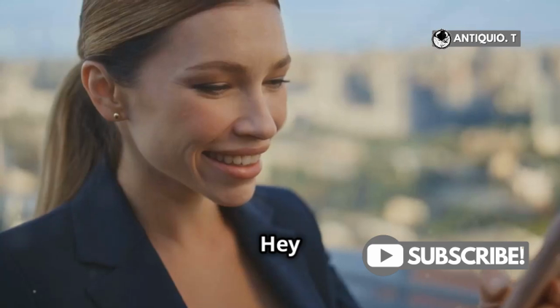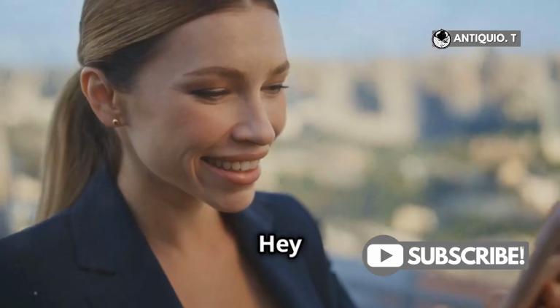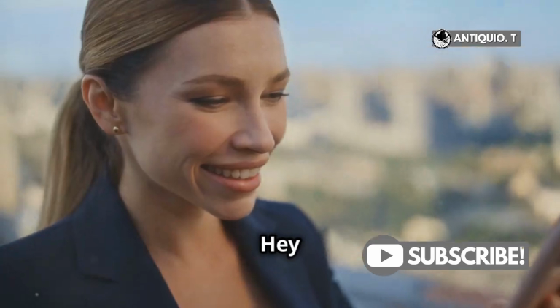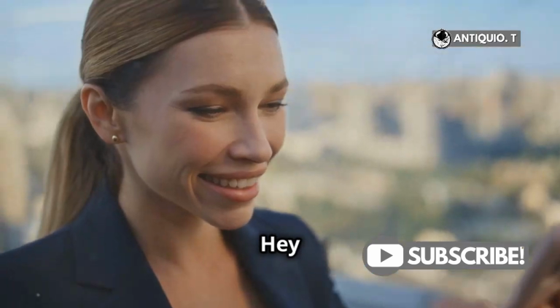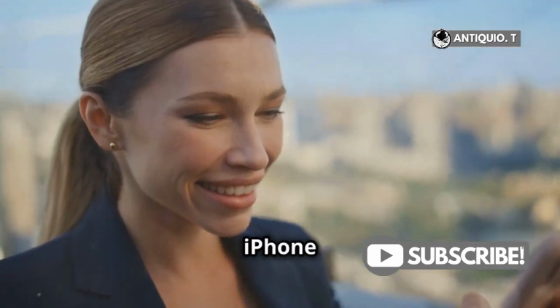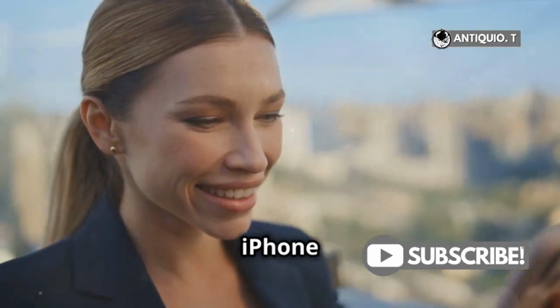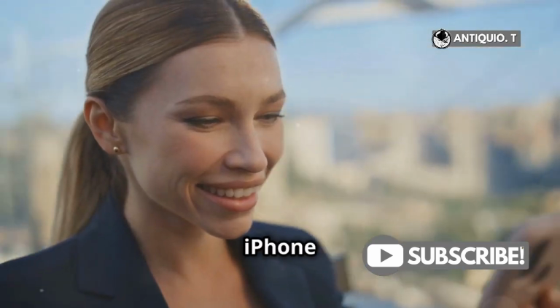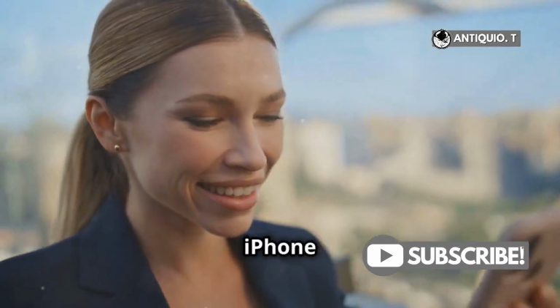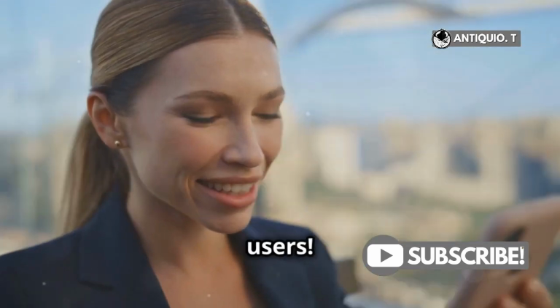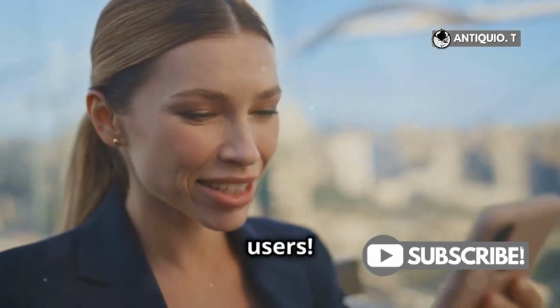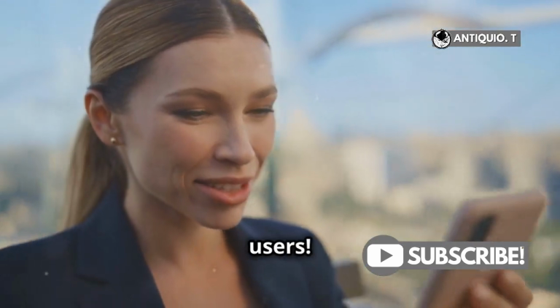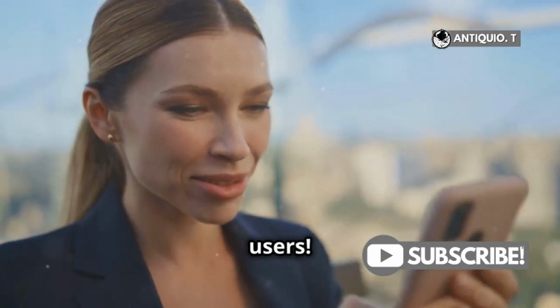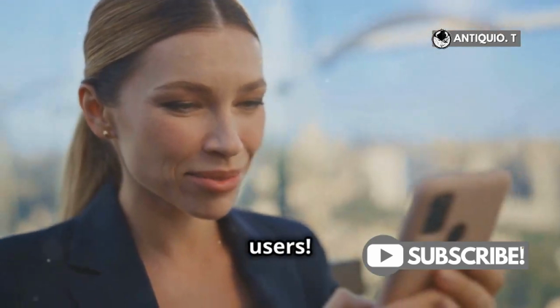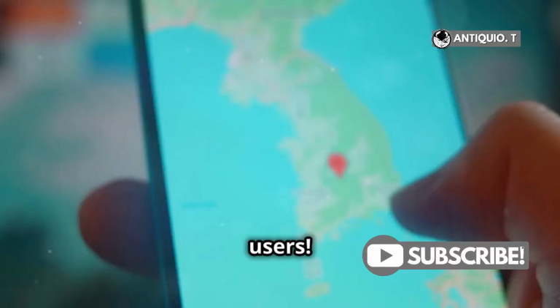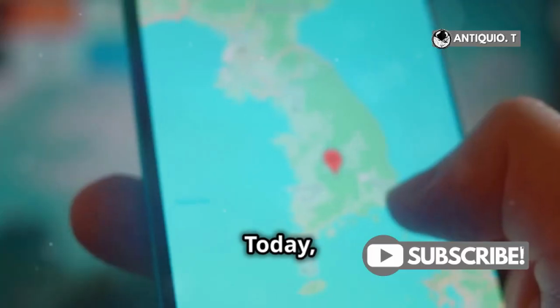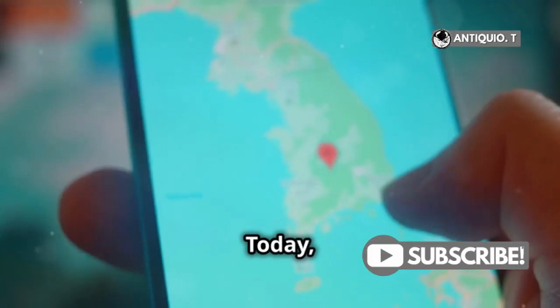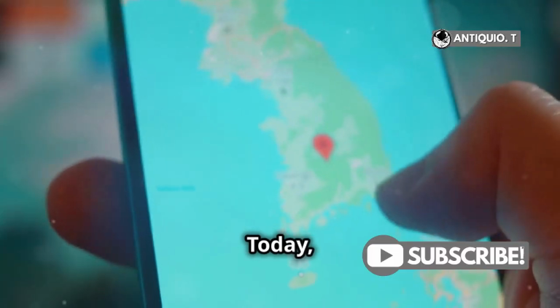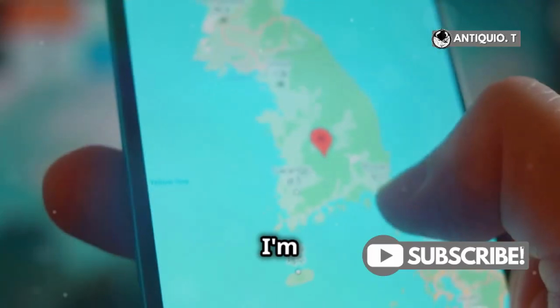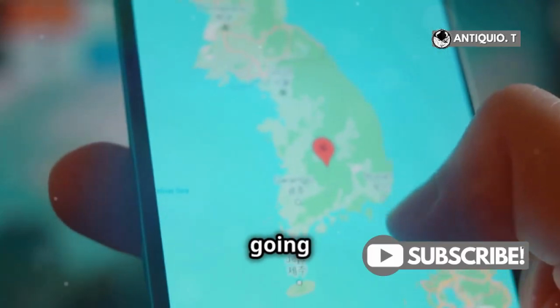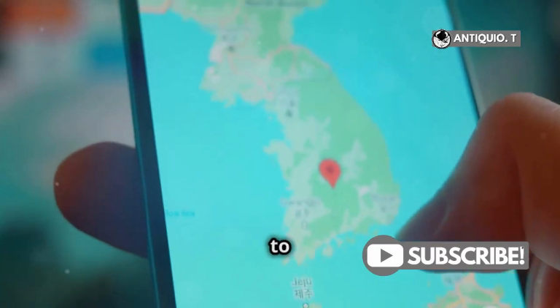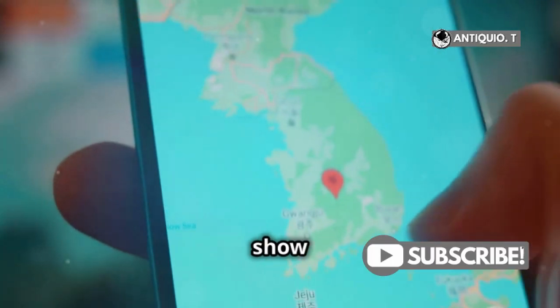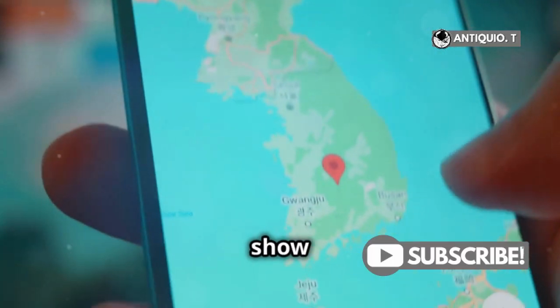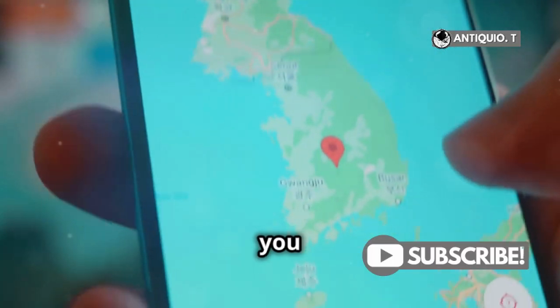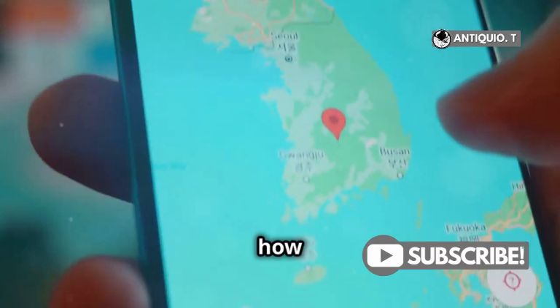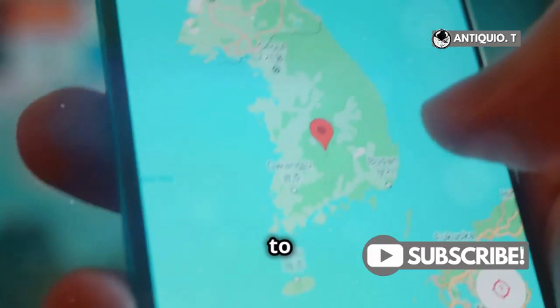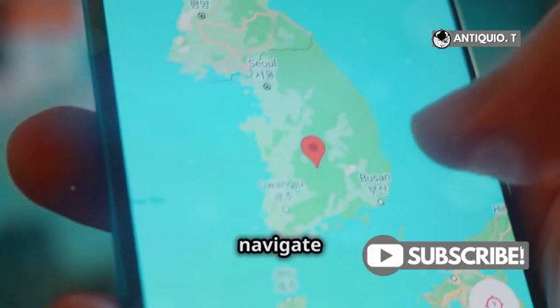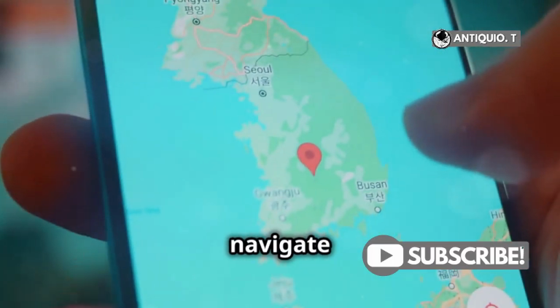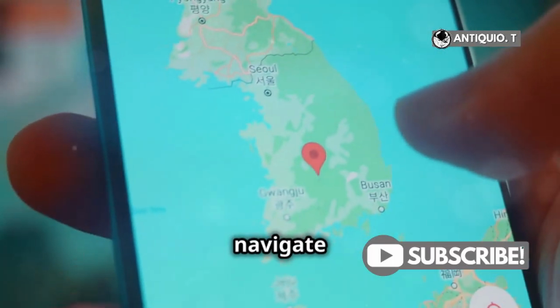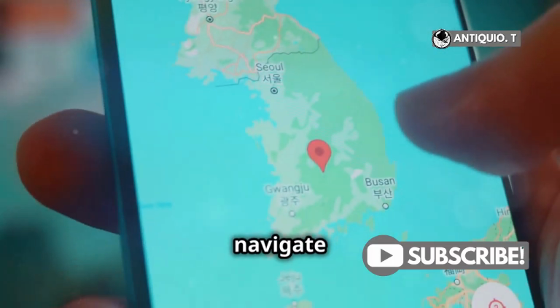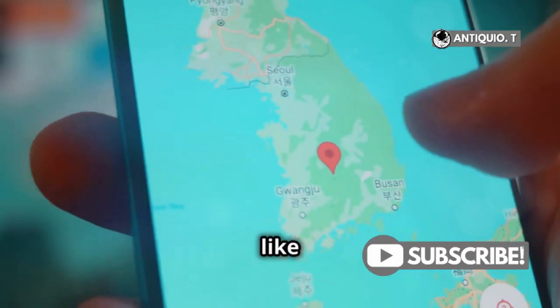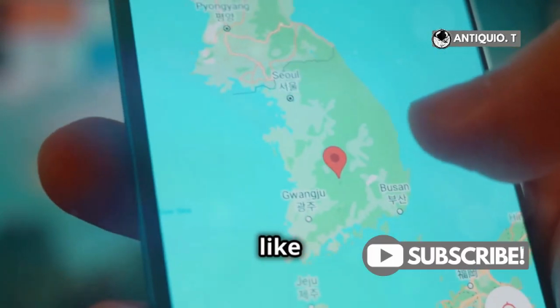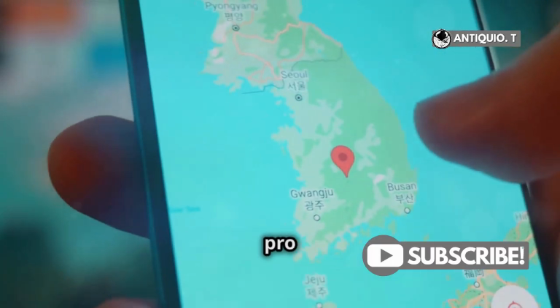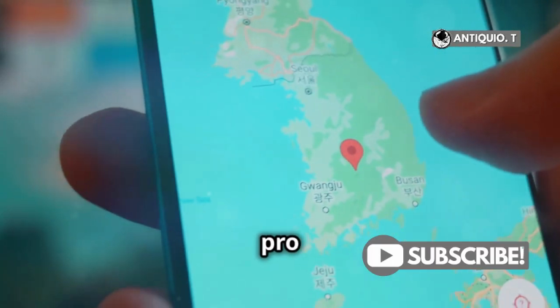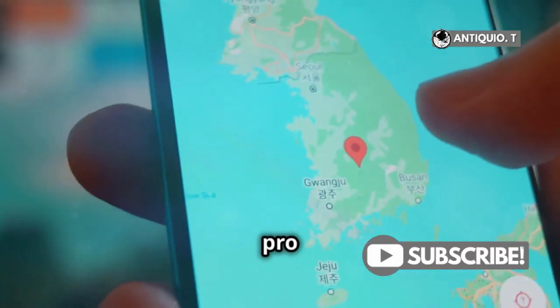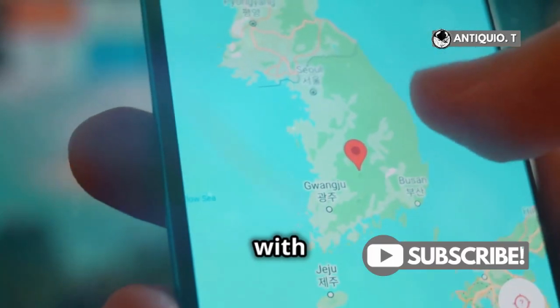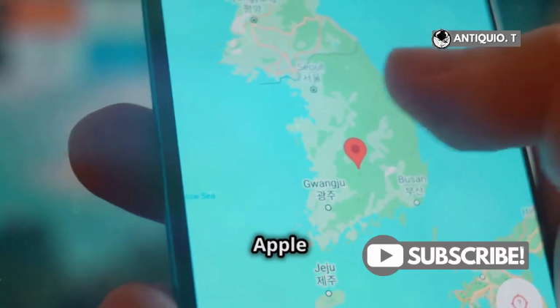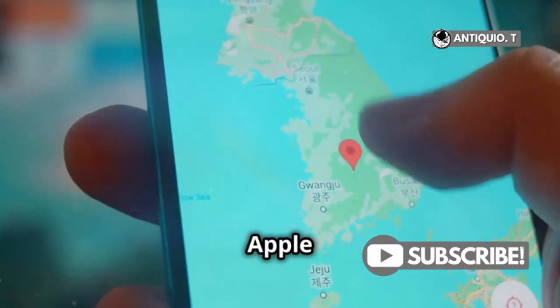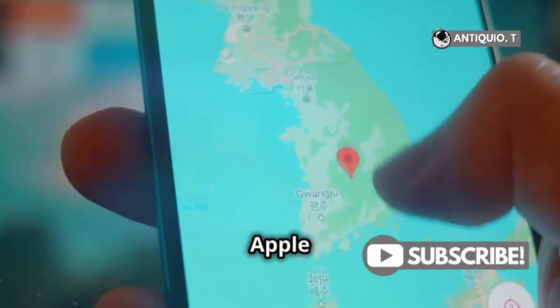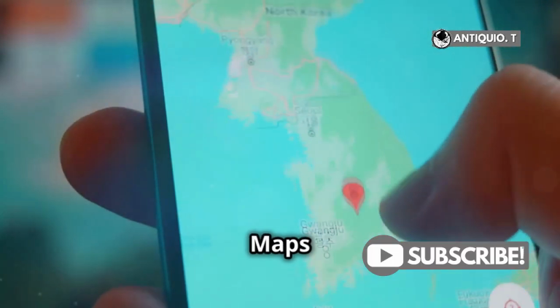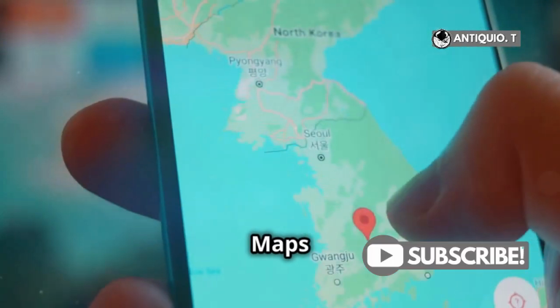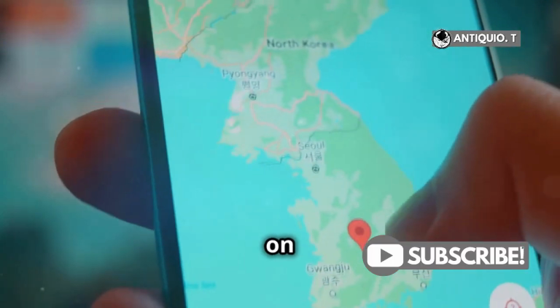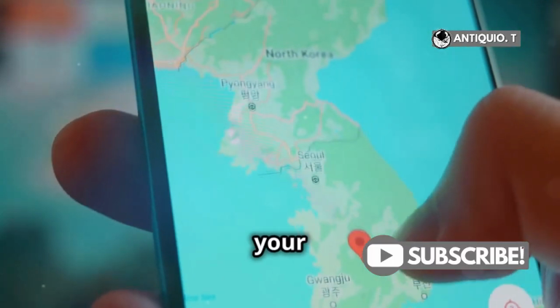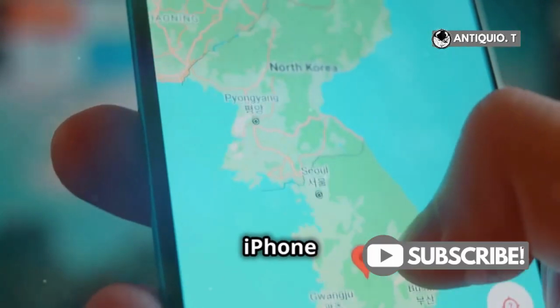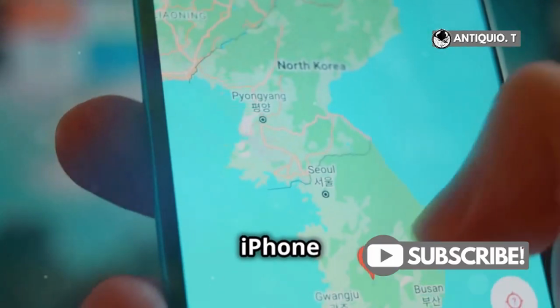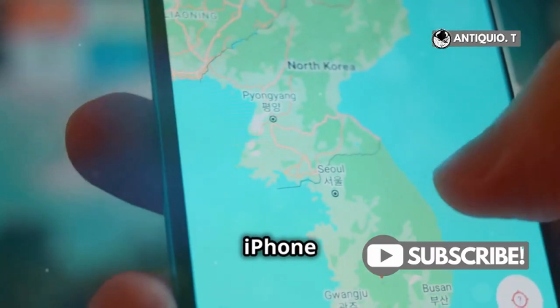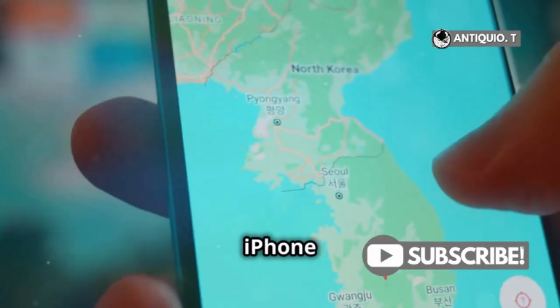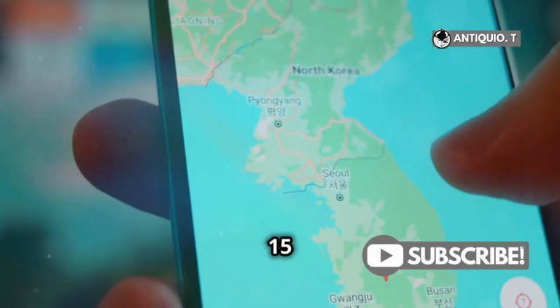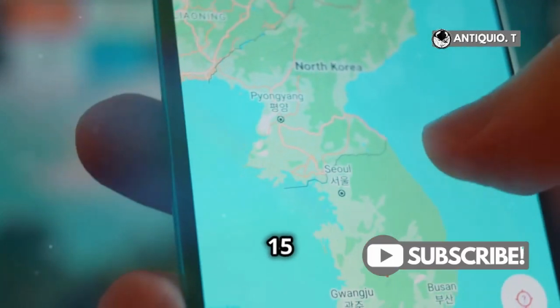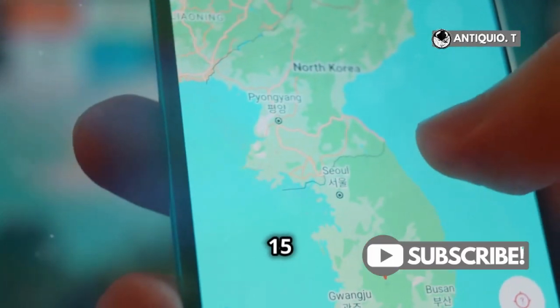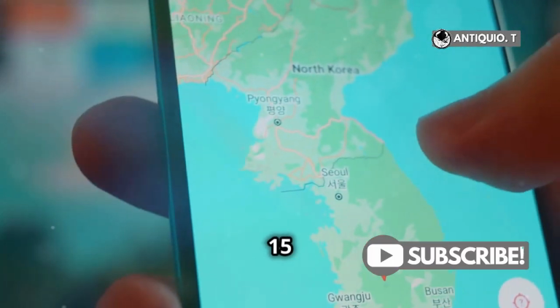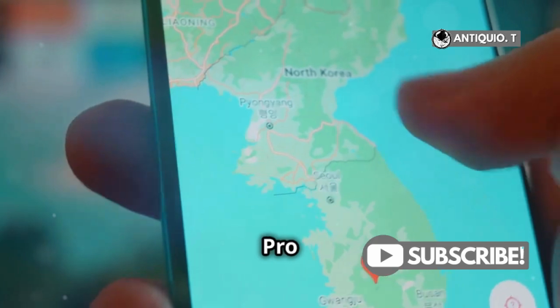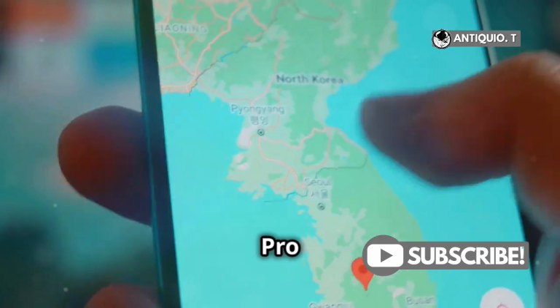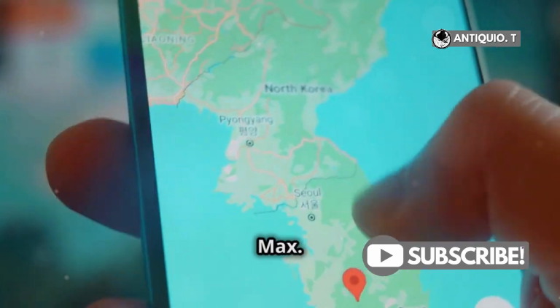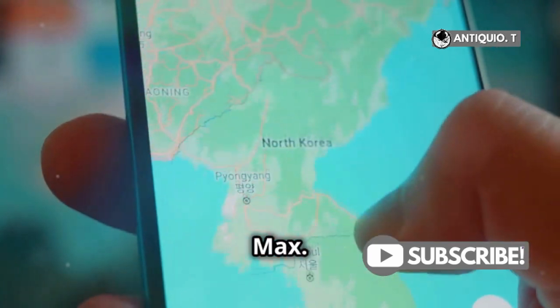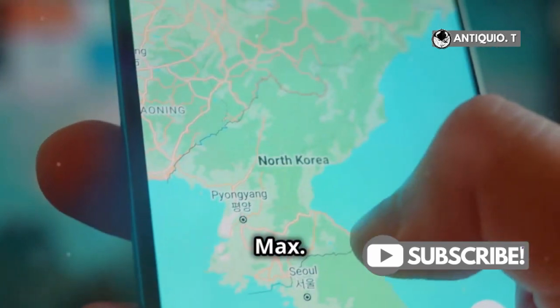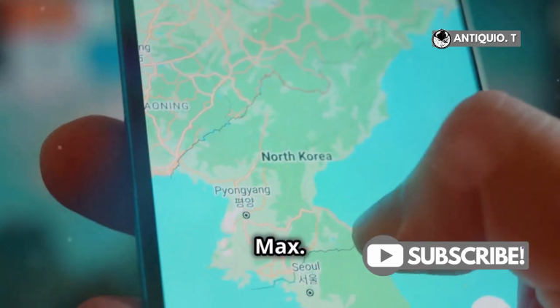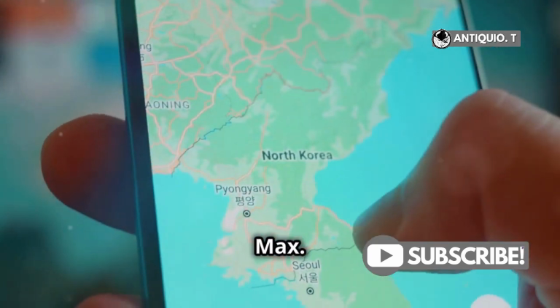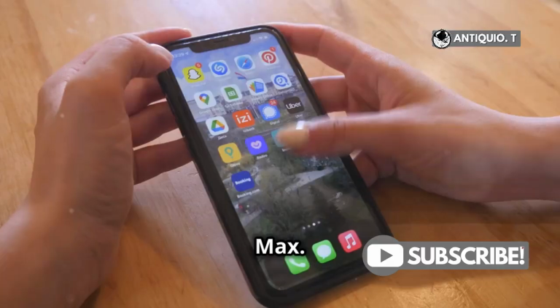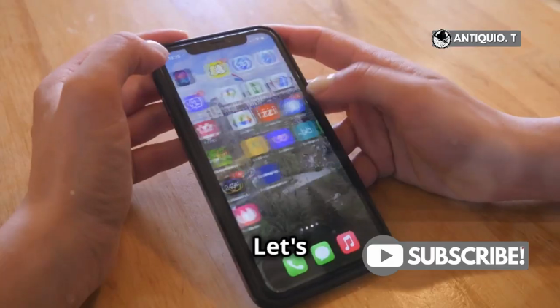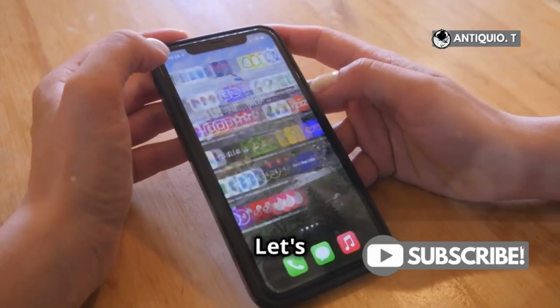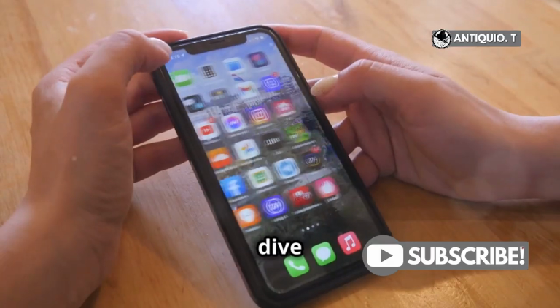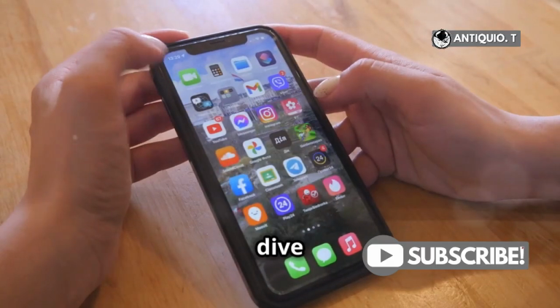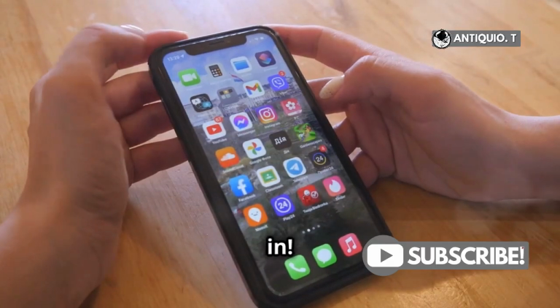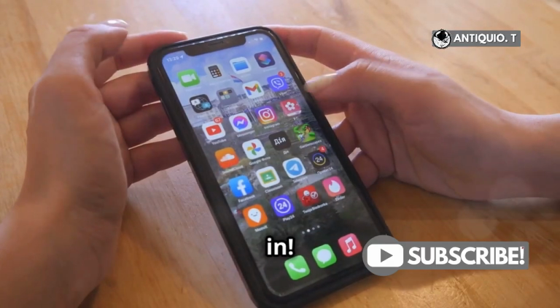Hey iPhone users! Today I'm going to show you how to navigate like a pro with Apple Maps on your iPhone 15 Pro Max. Let's dive in!